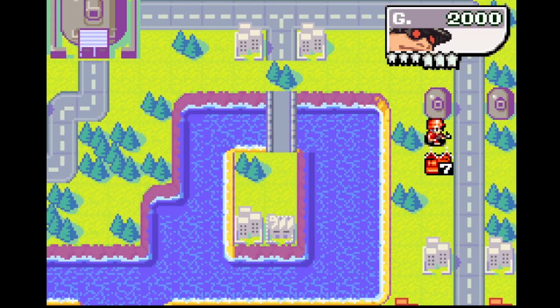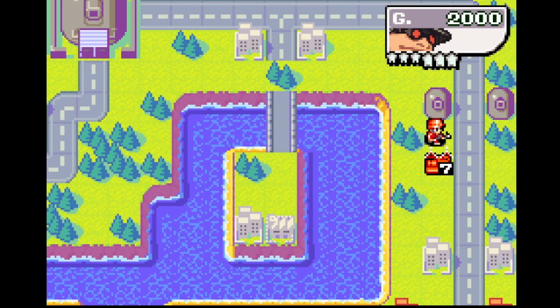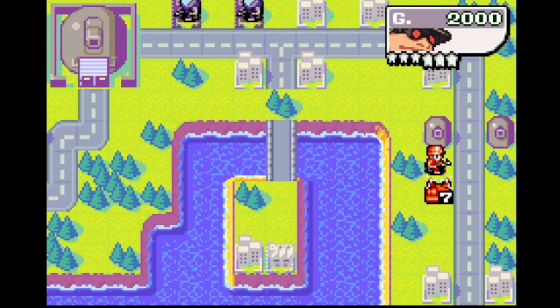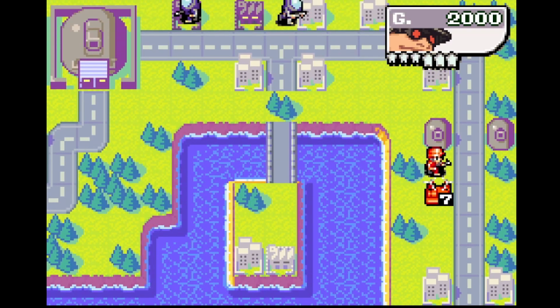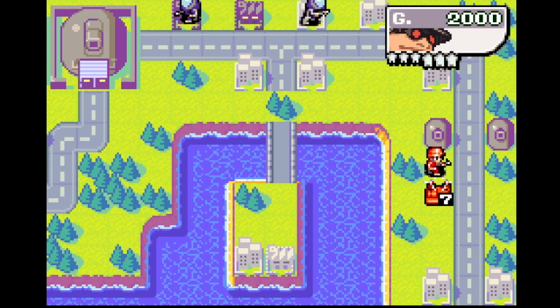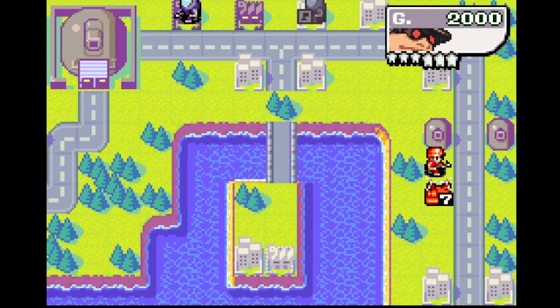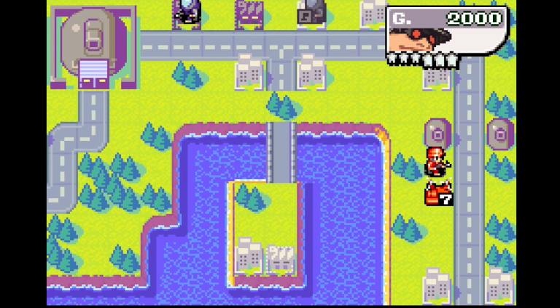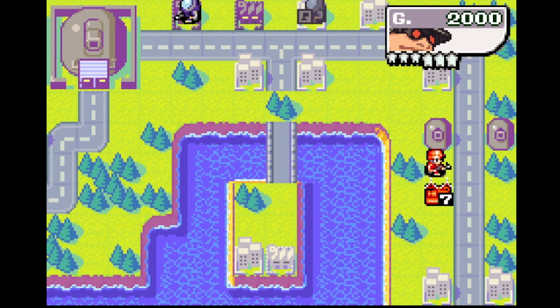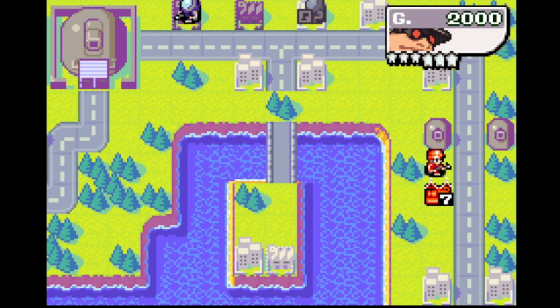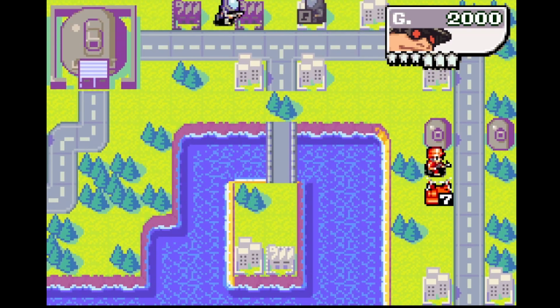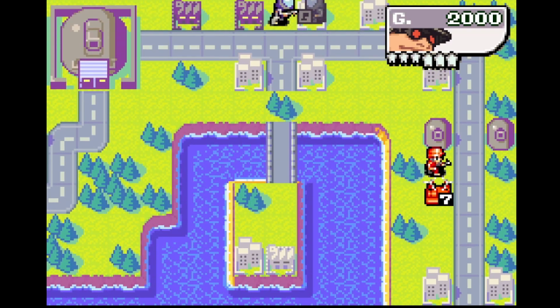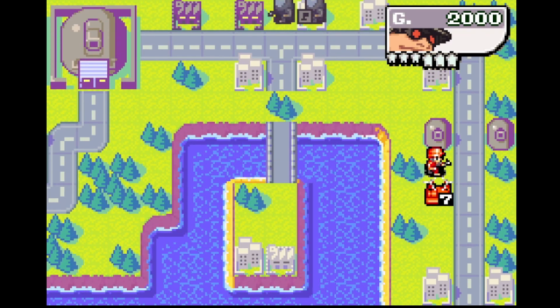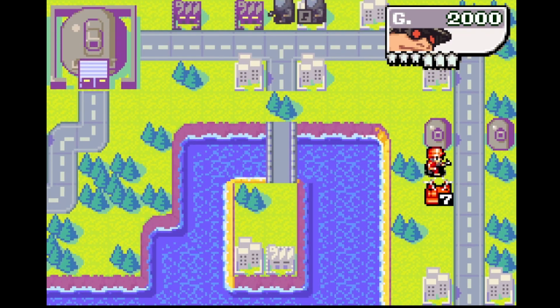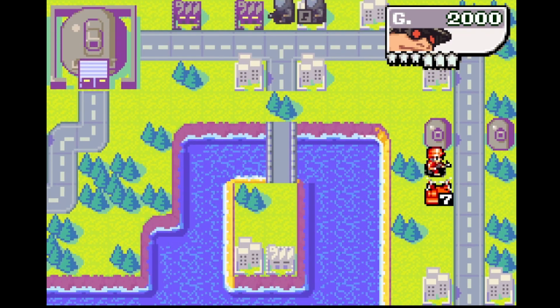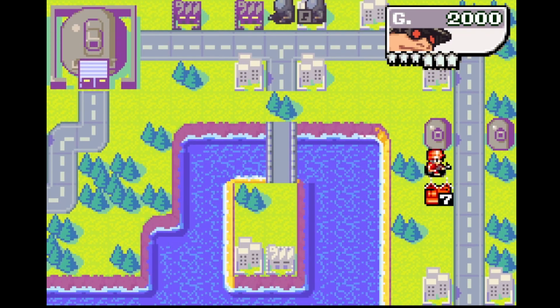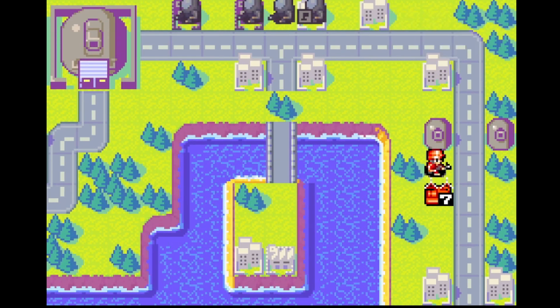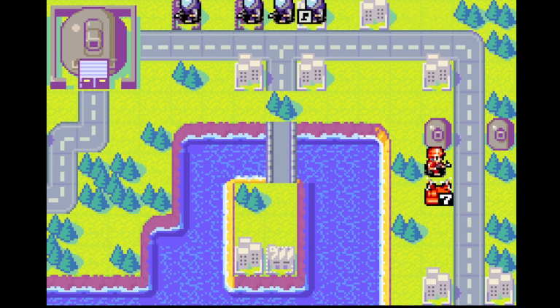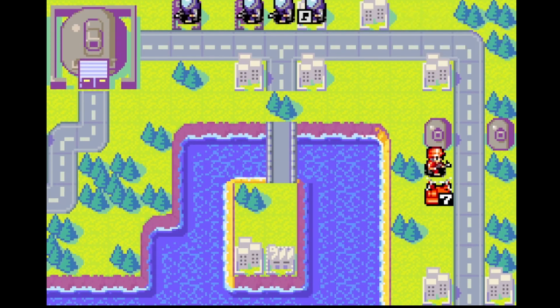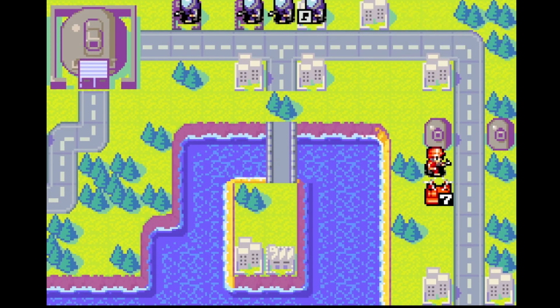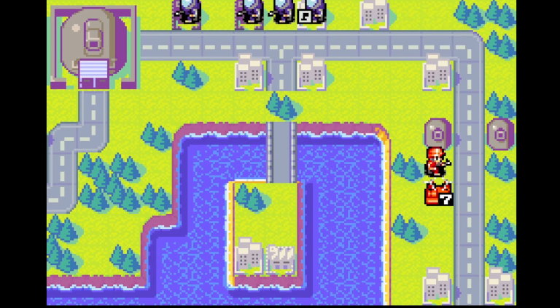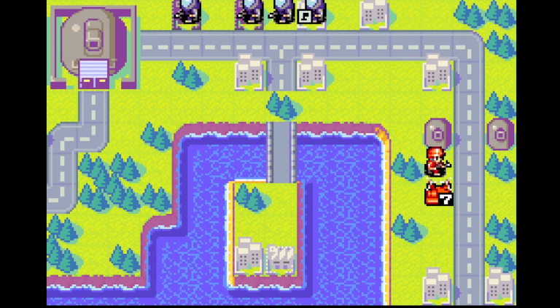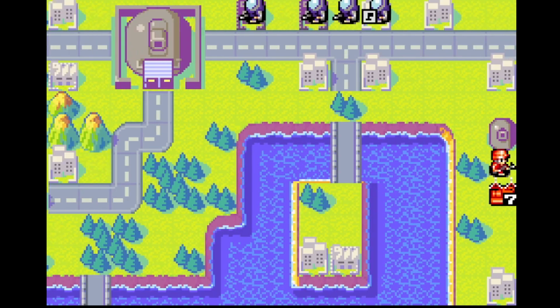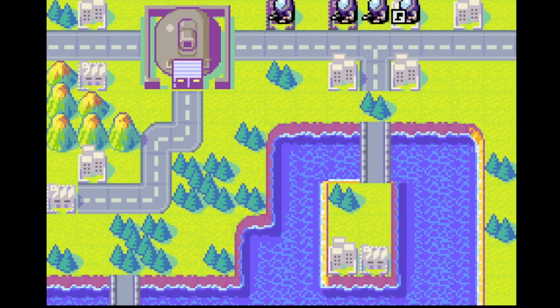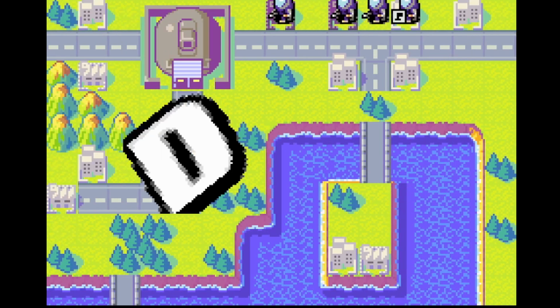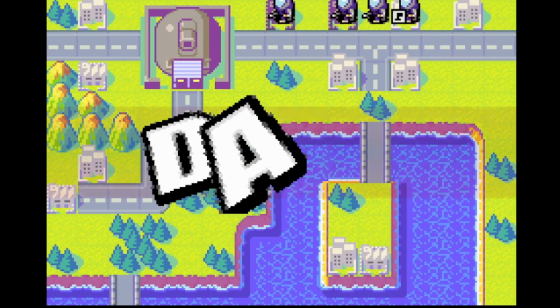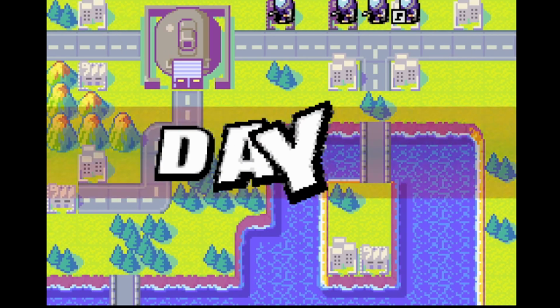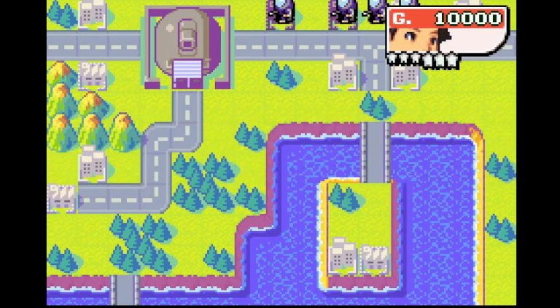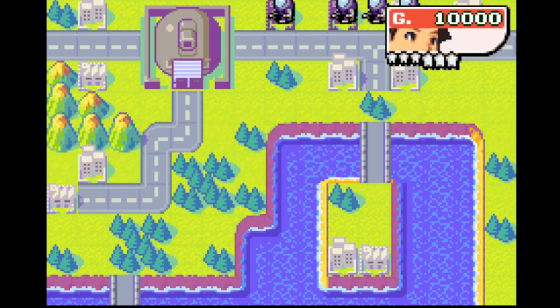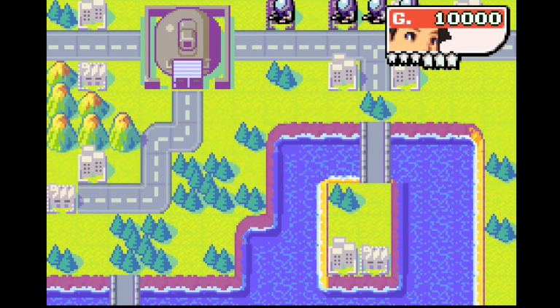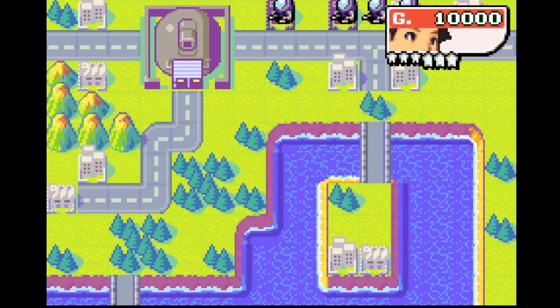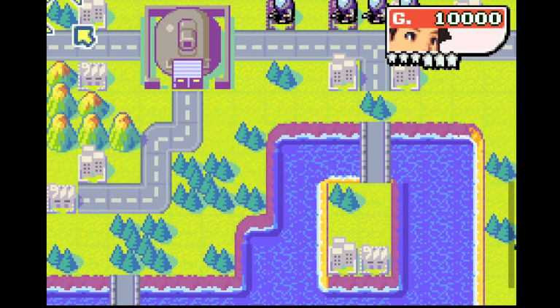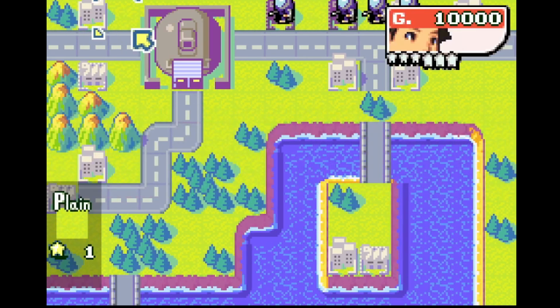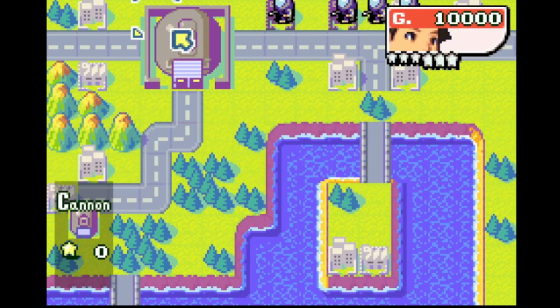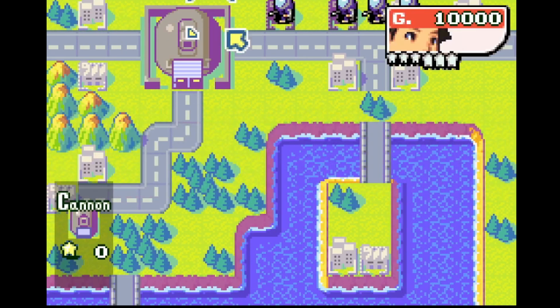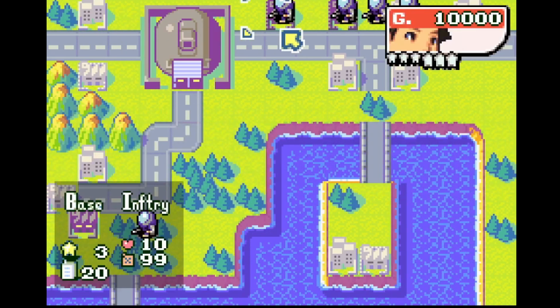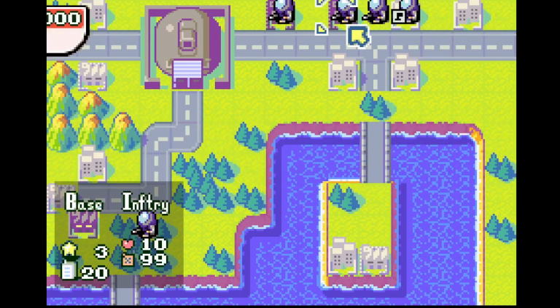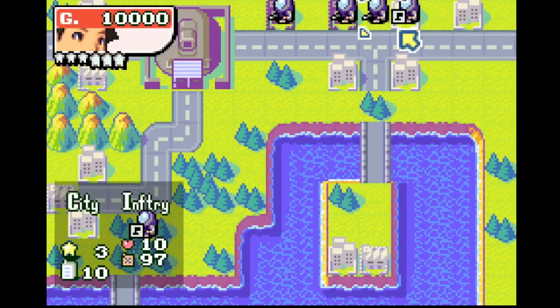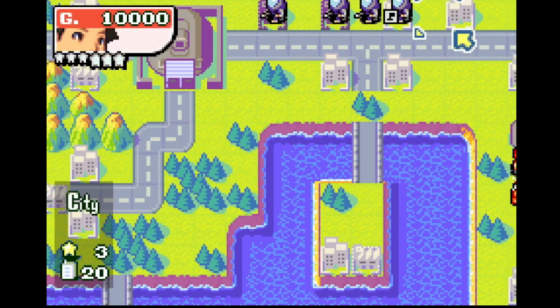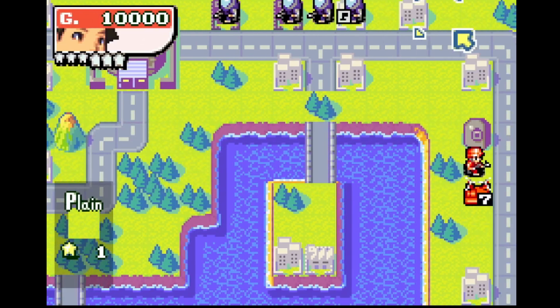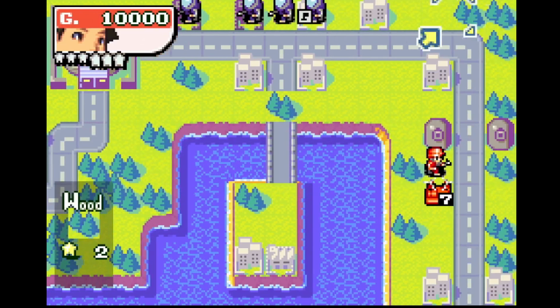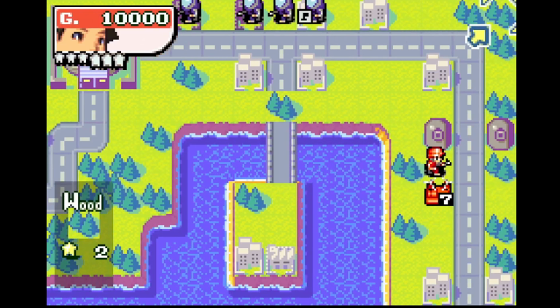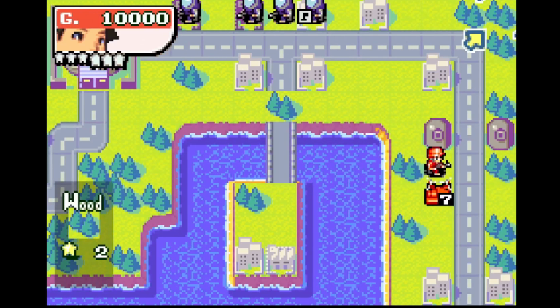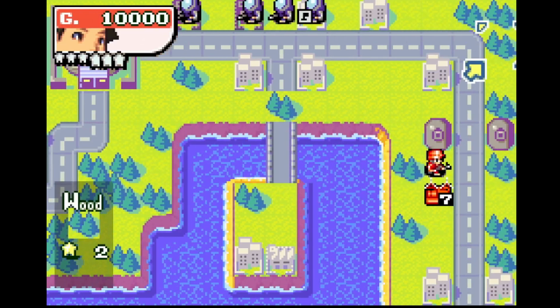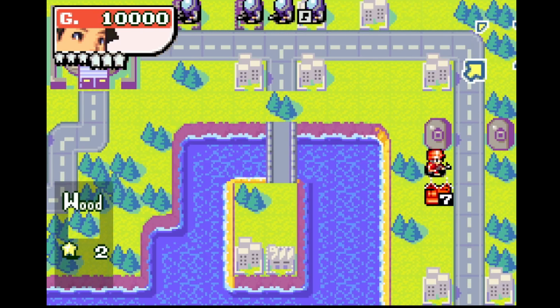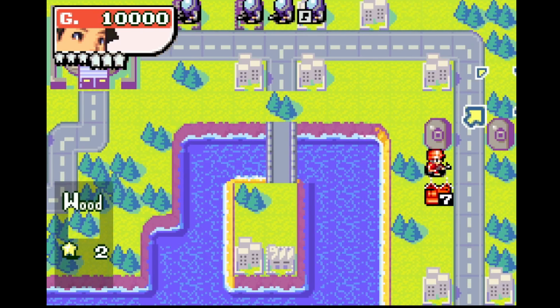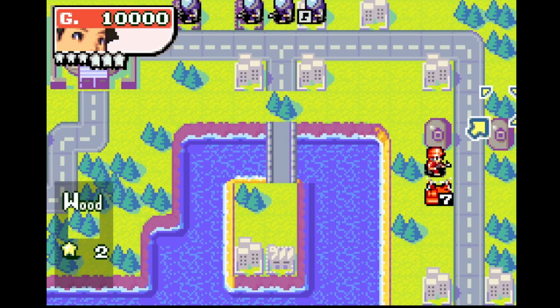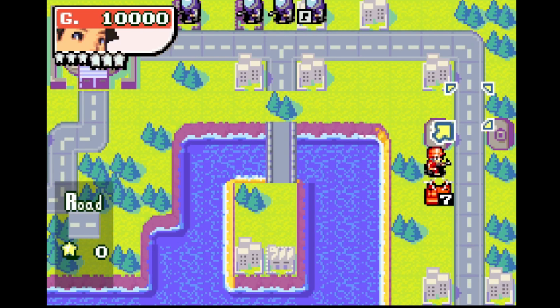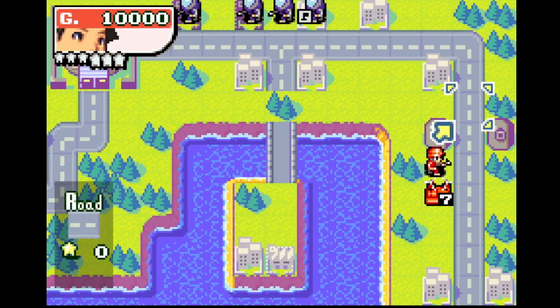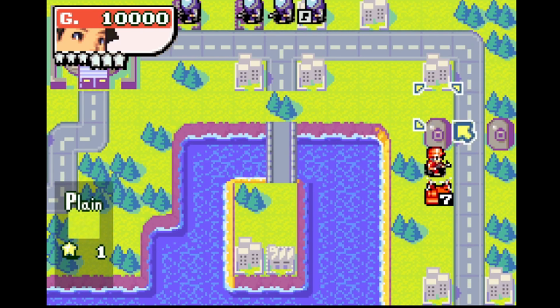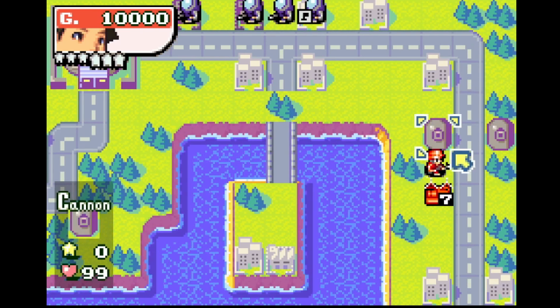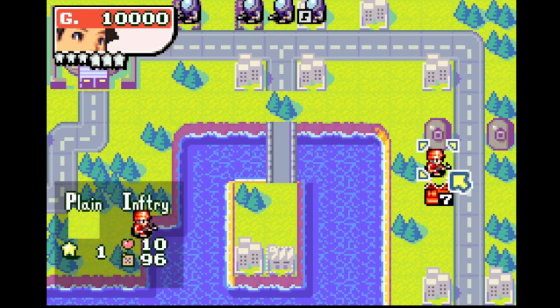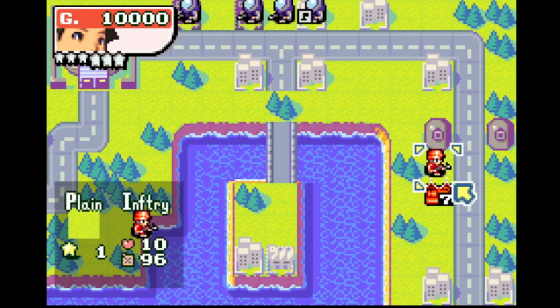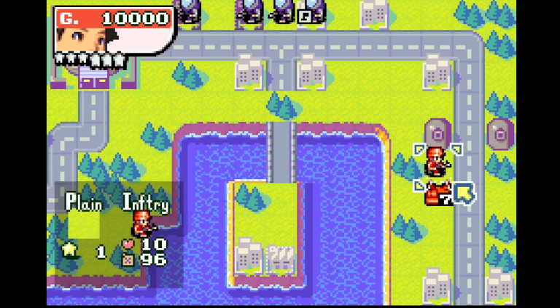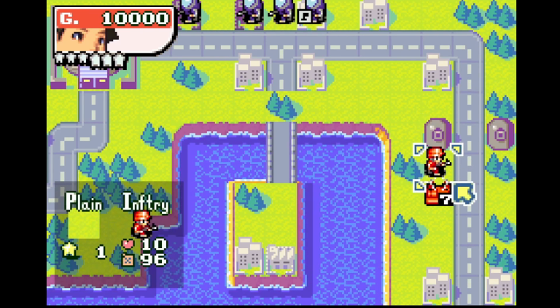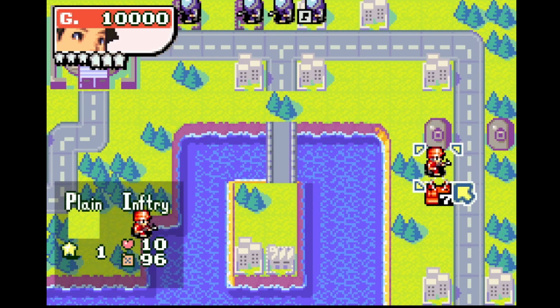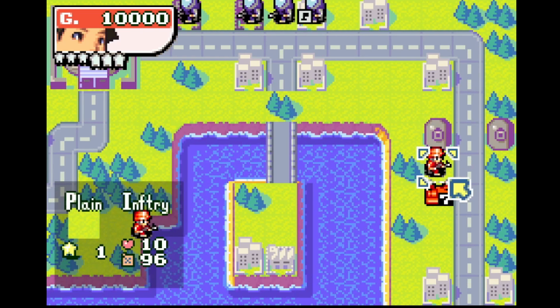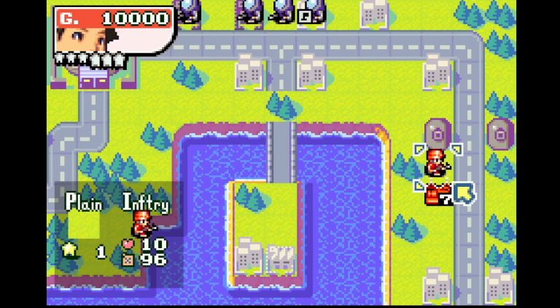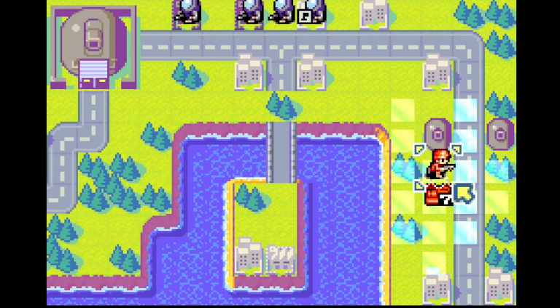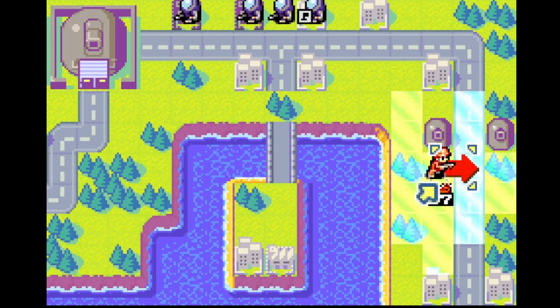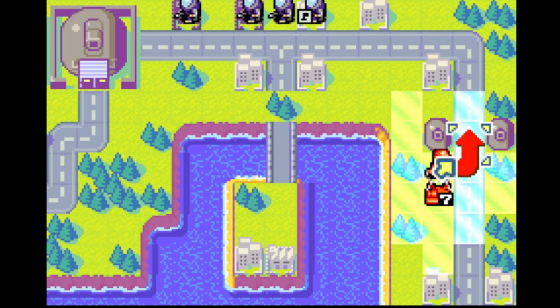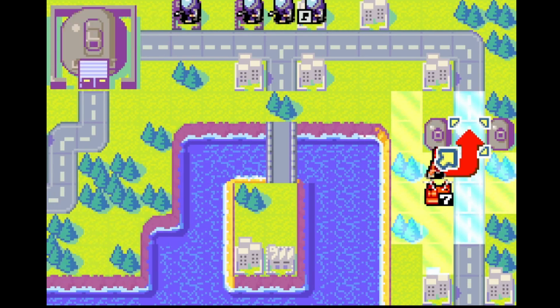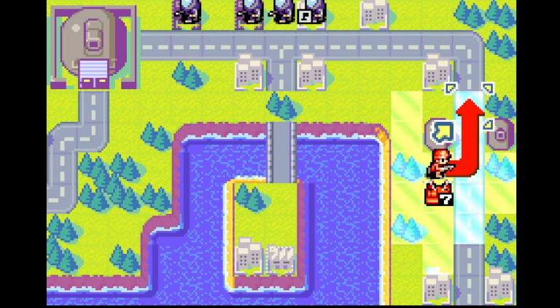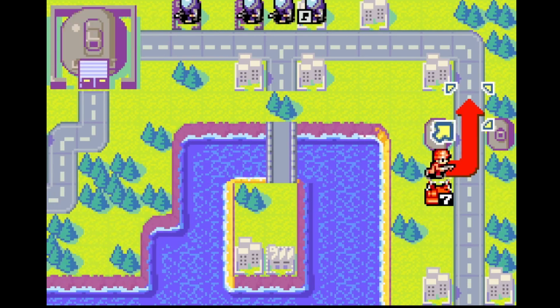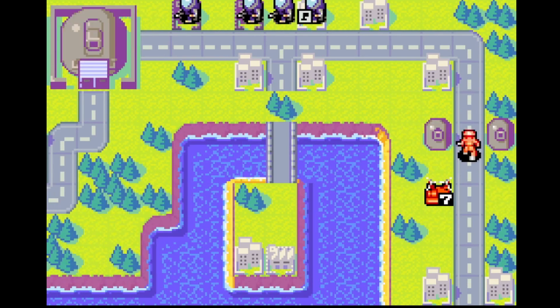The mini cannon shoots at the T-copter because it's more valuable than the infantry, but I don't care if the T-copter takes damage — it still transports infantry just as well.